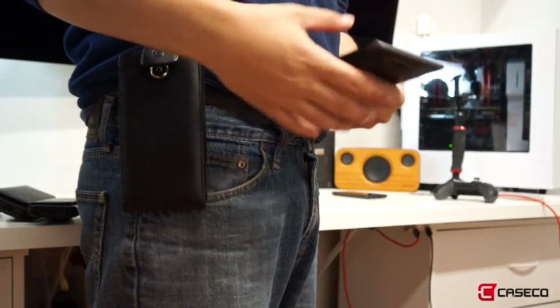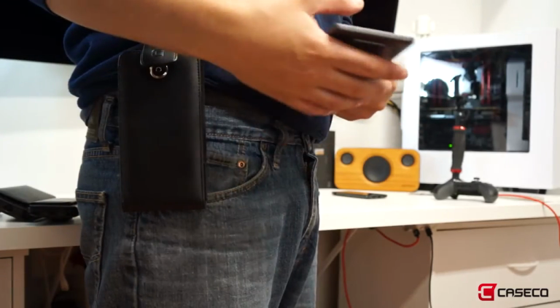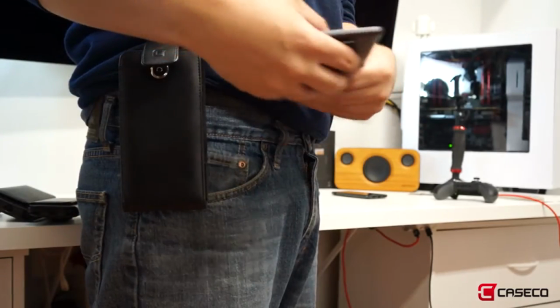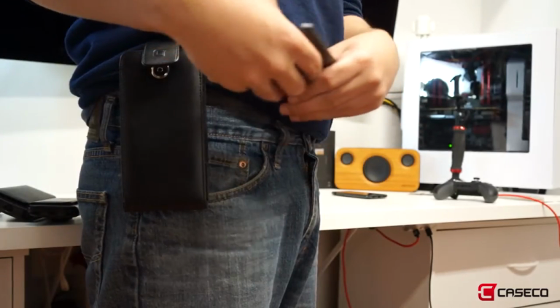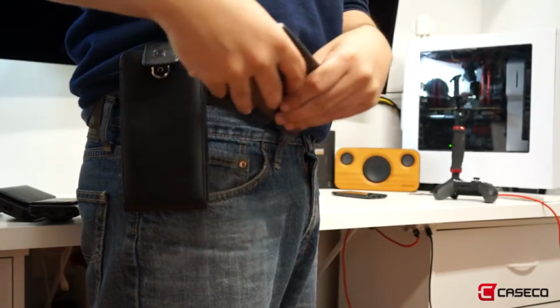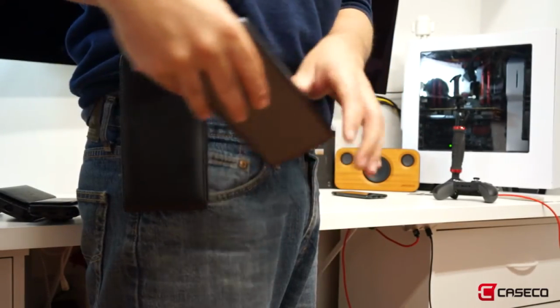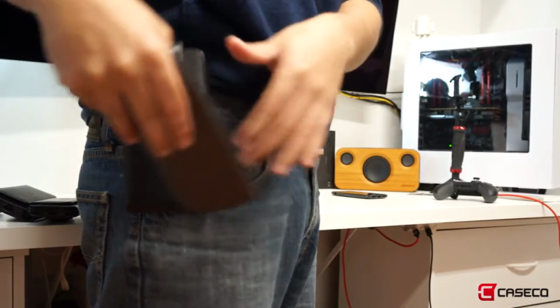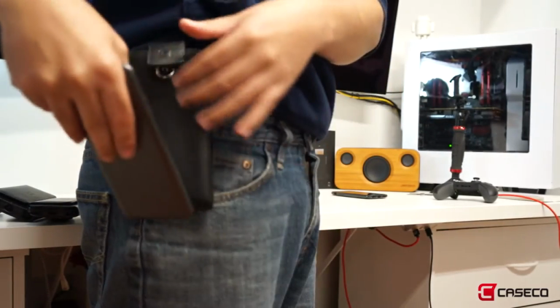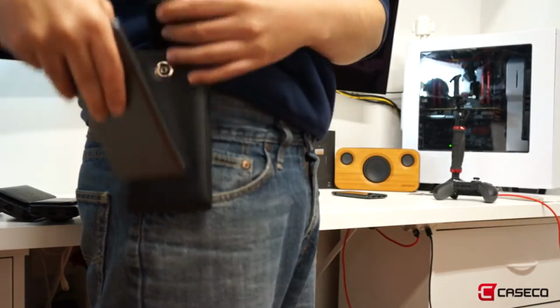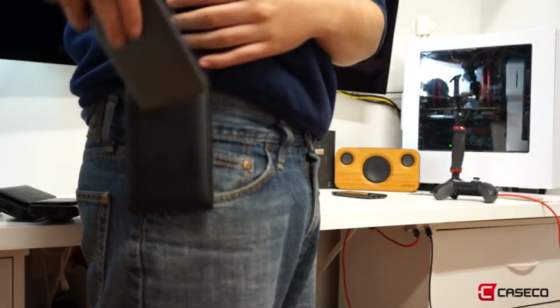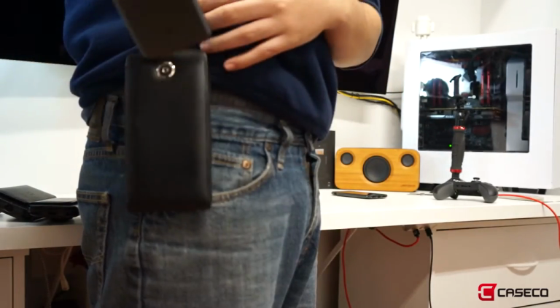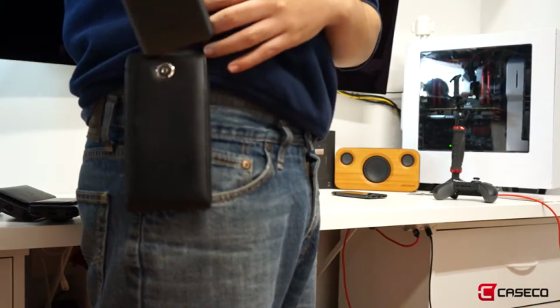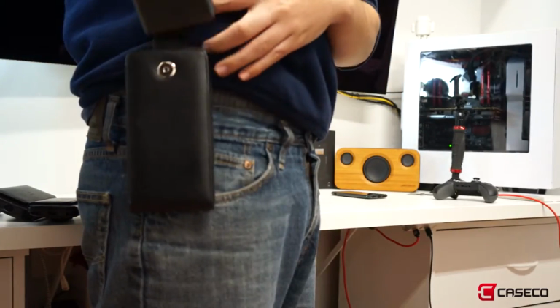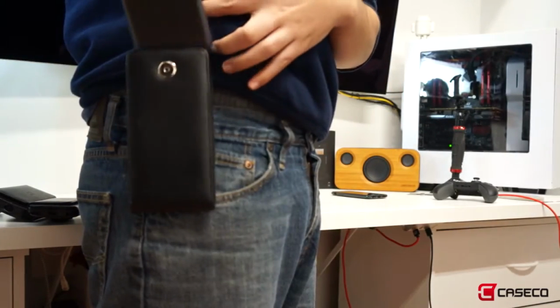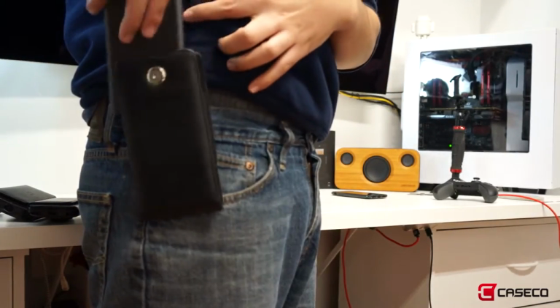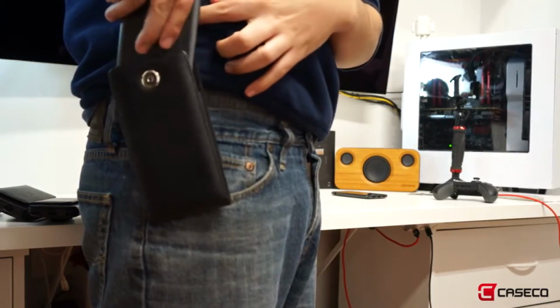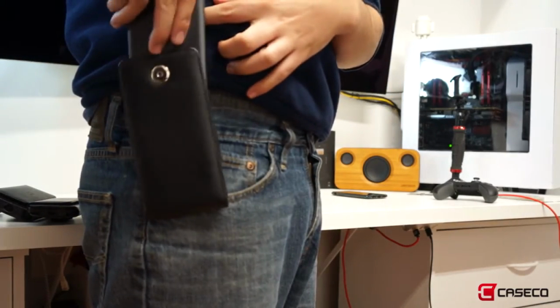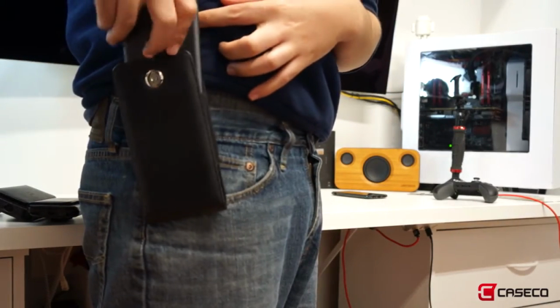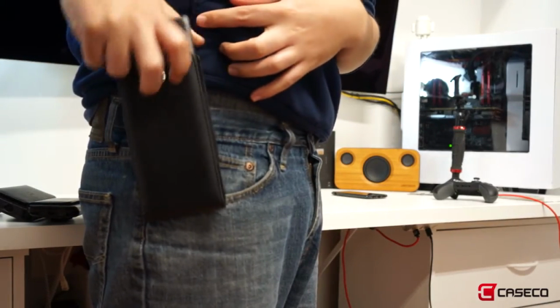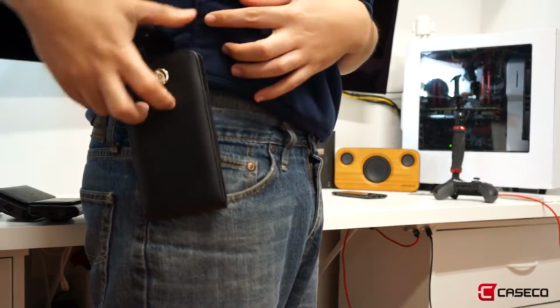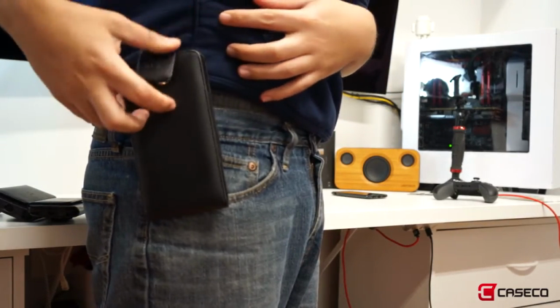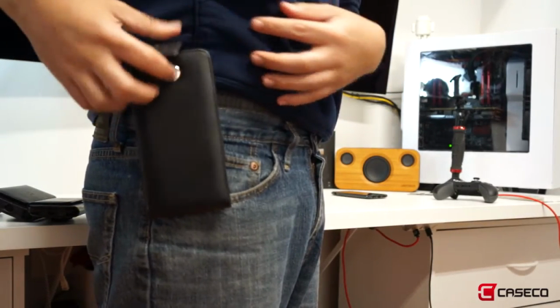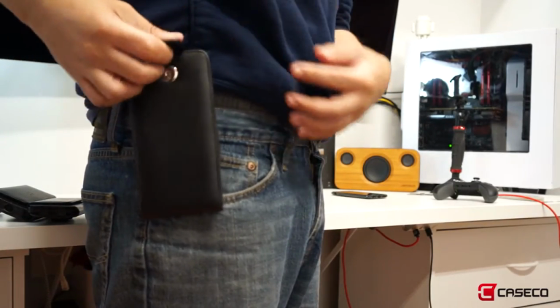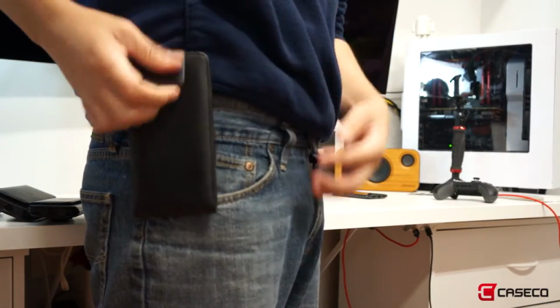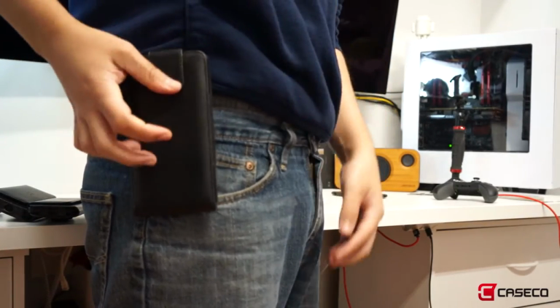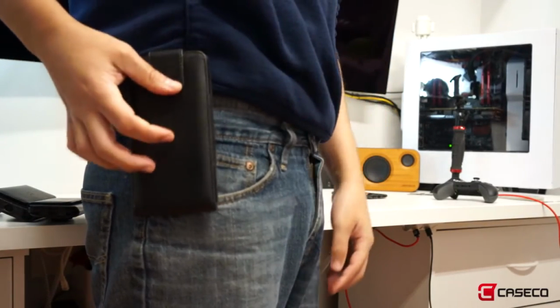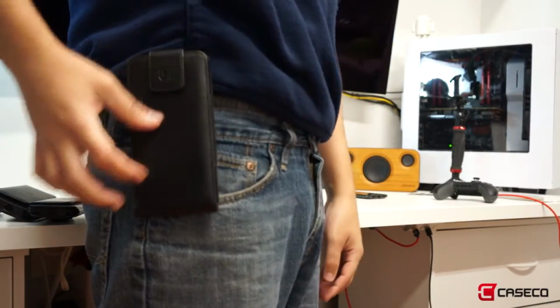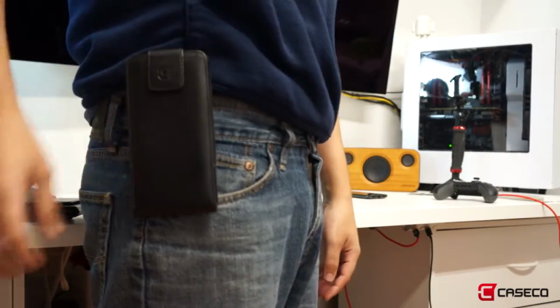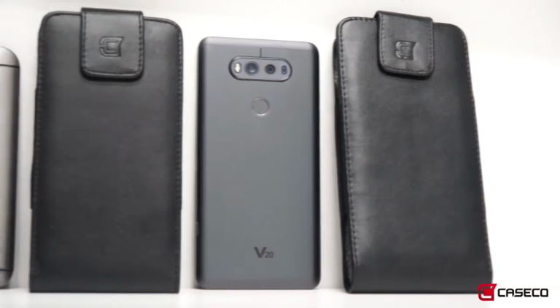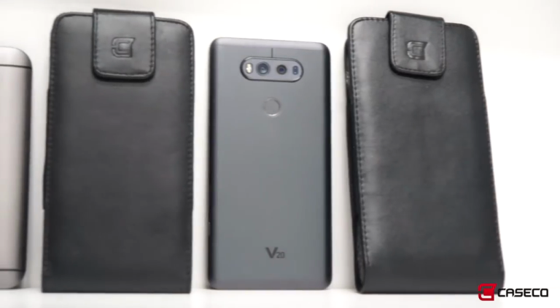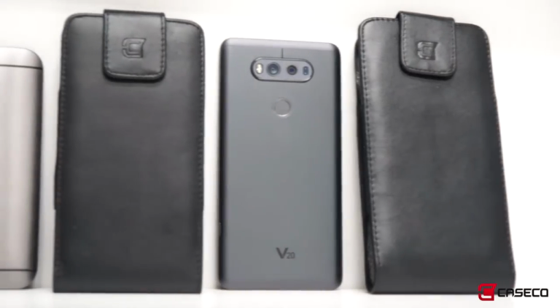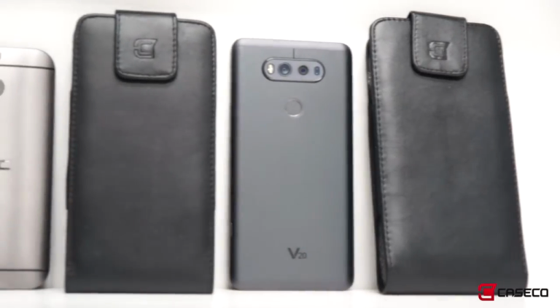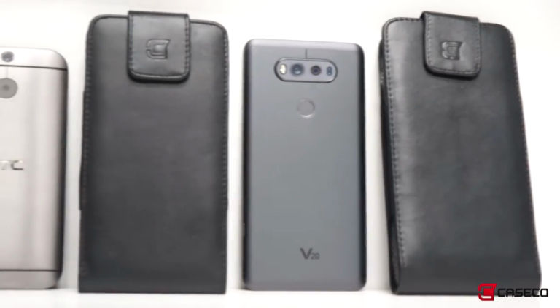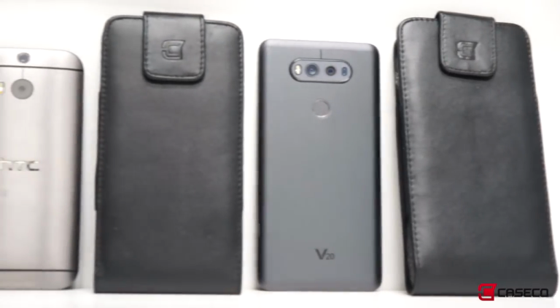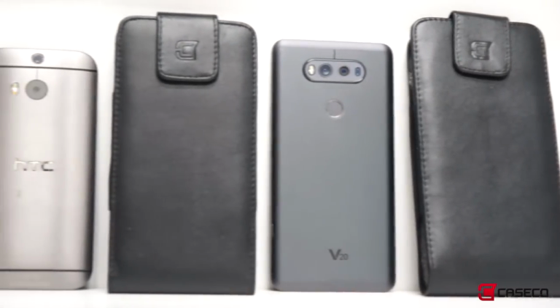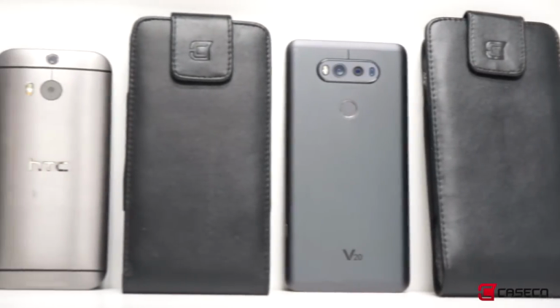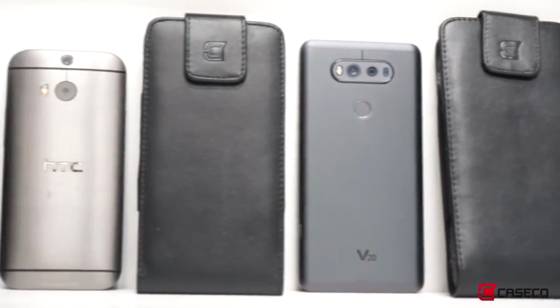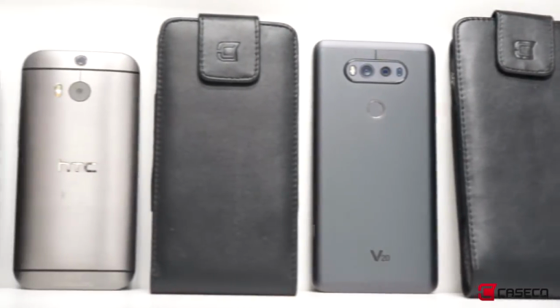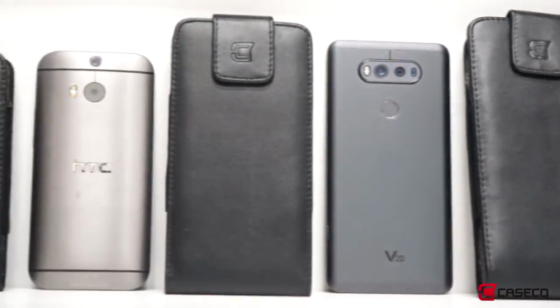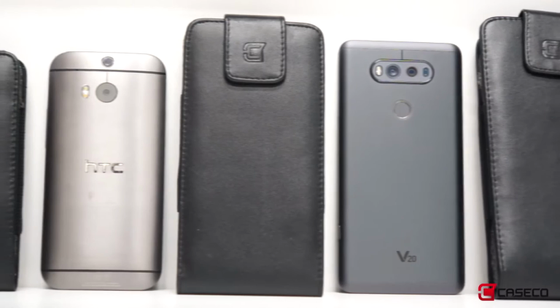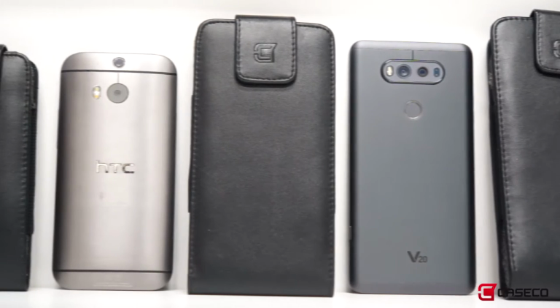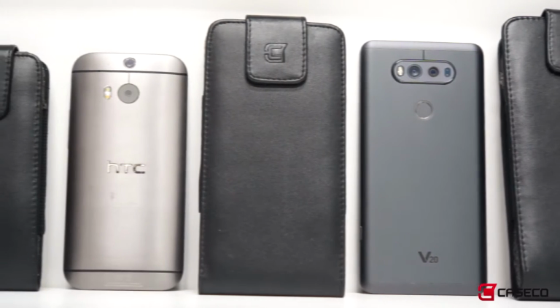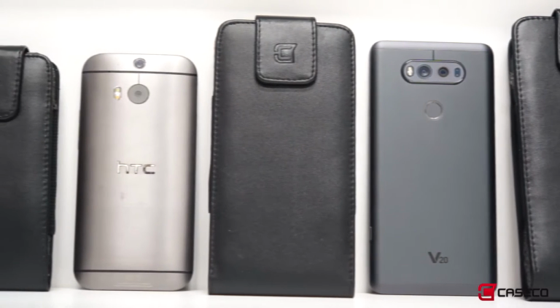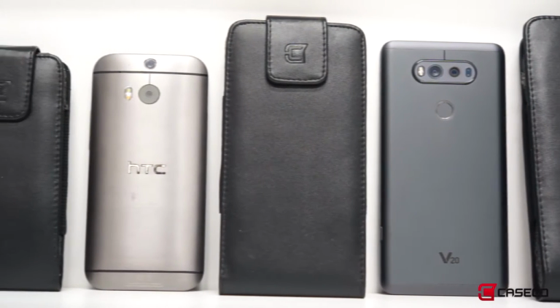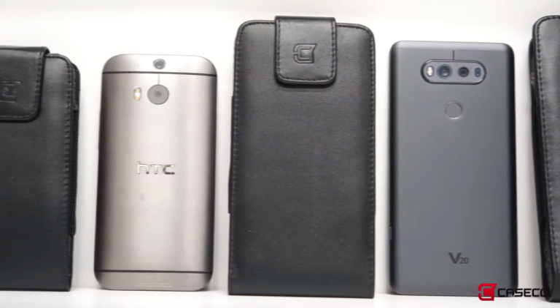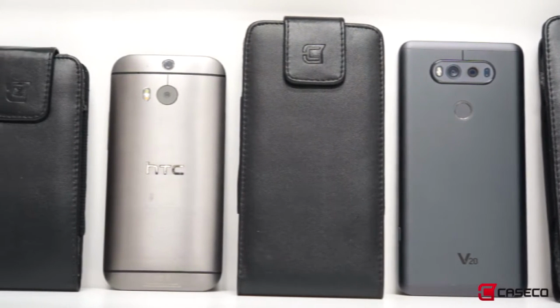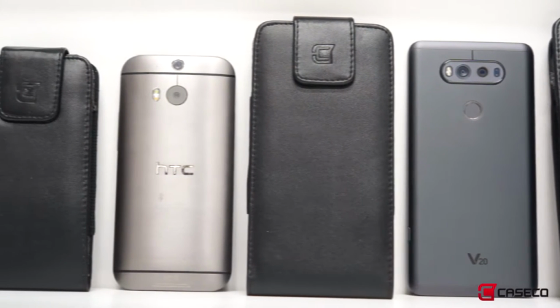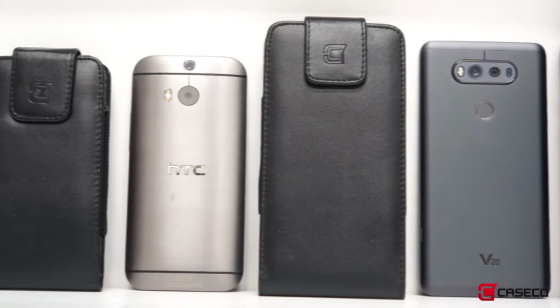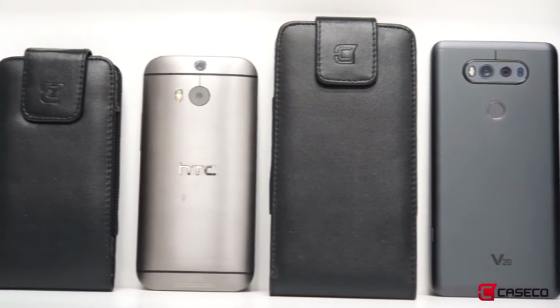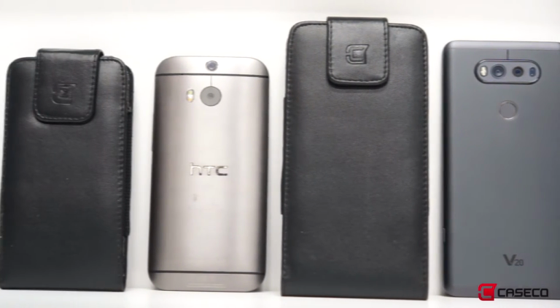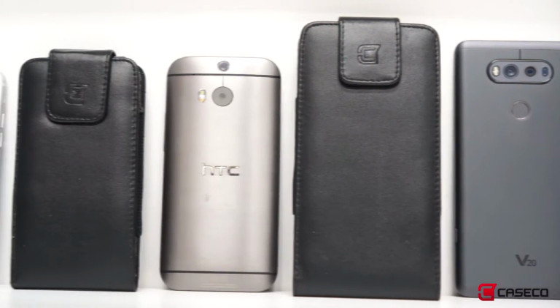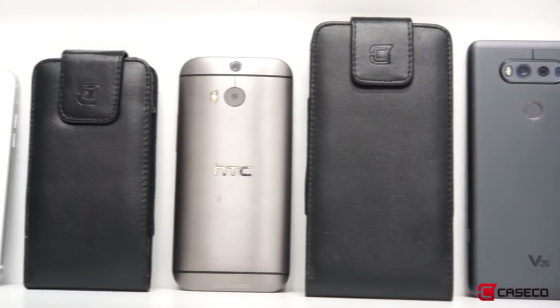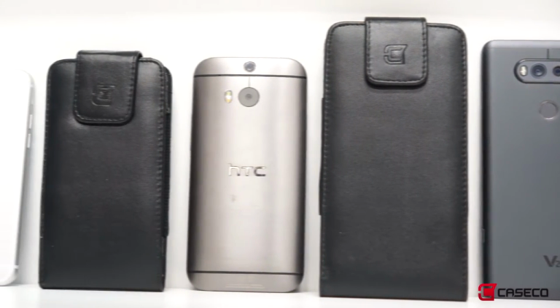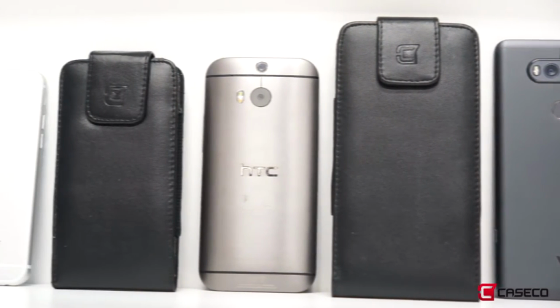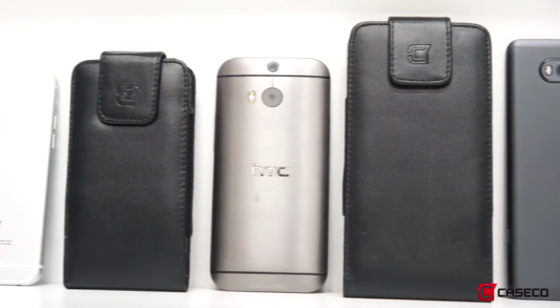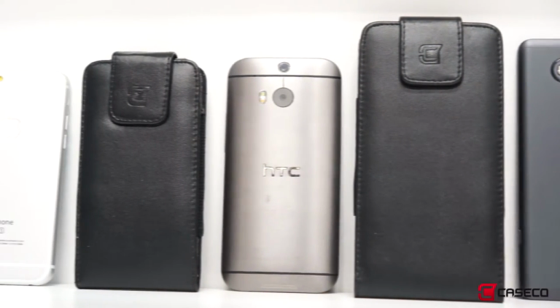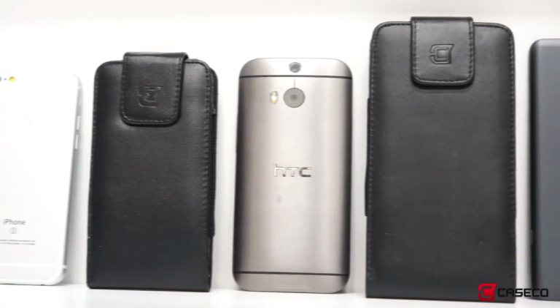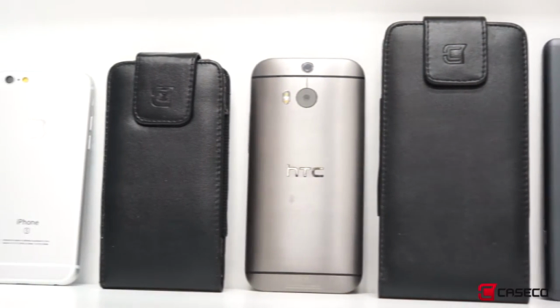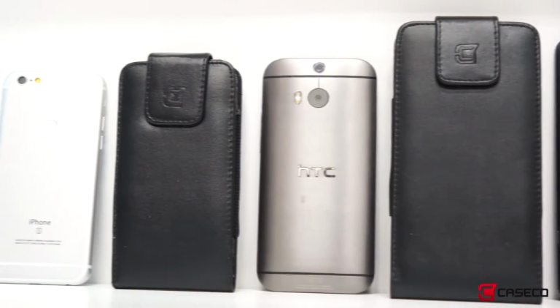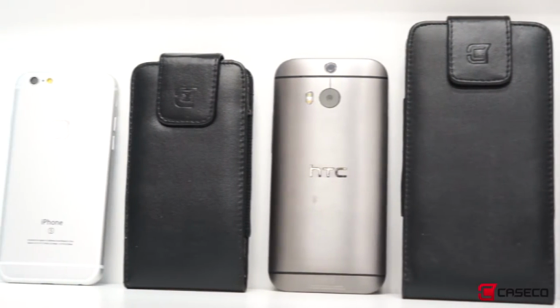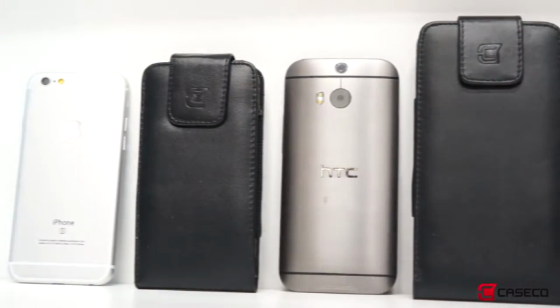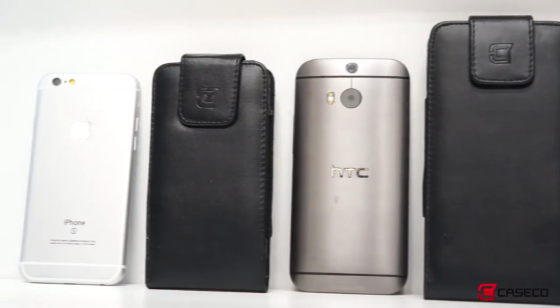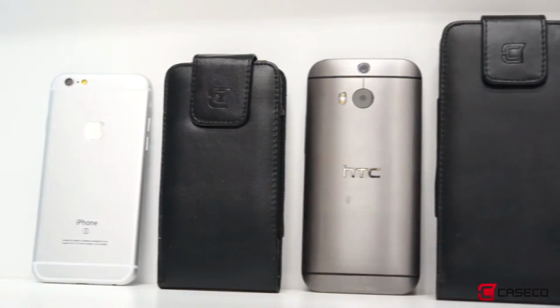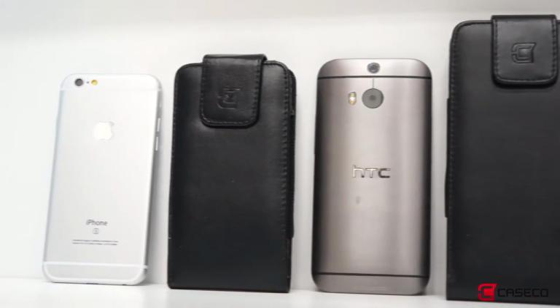But better yet, it's easy access to get to your phone rather than digging your hands in your pocket or your purse just to quickly access your phone.